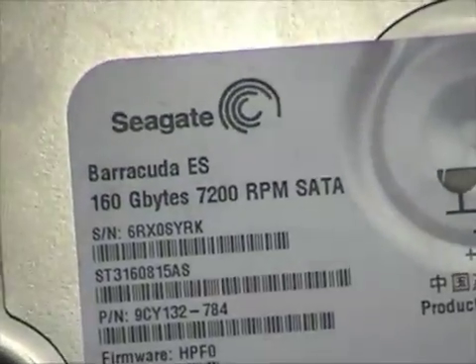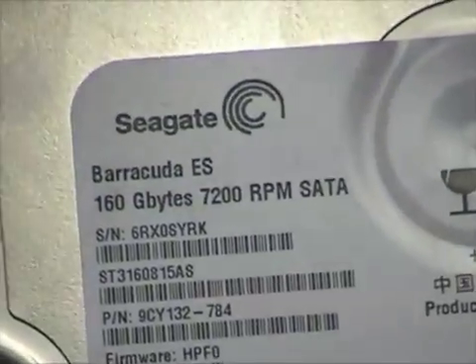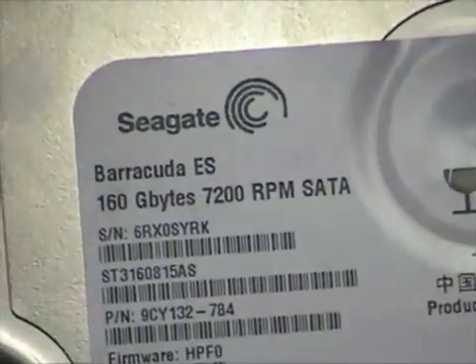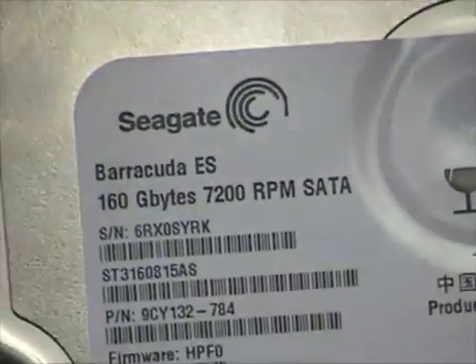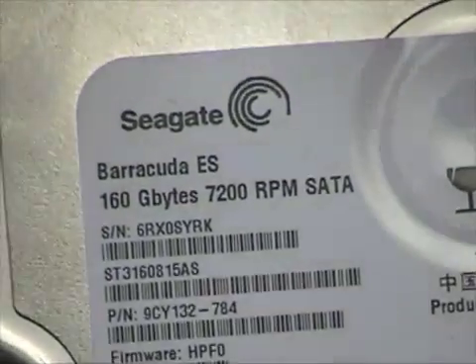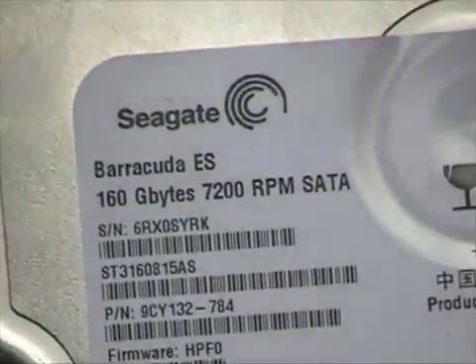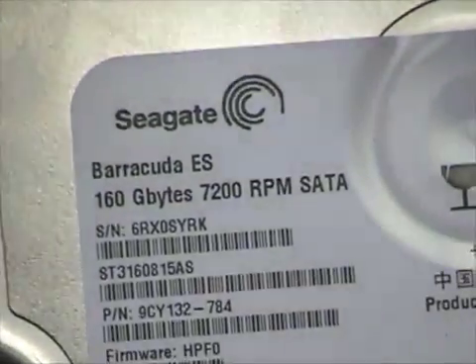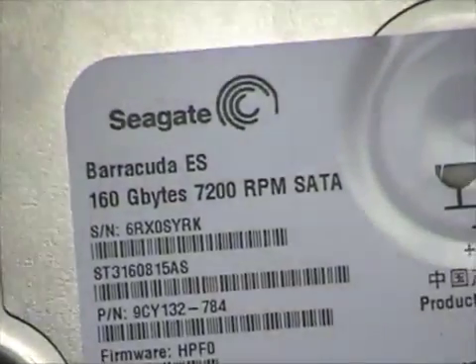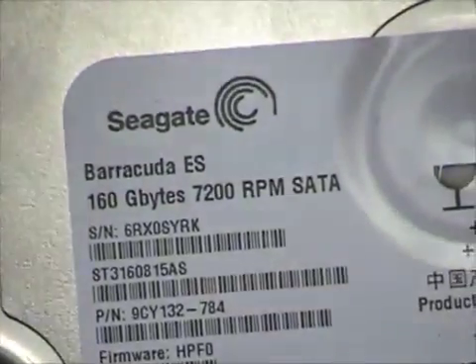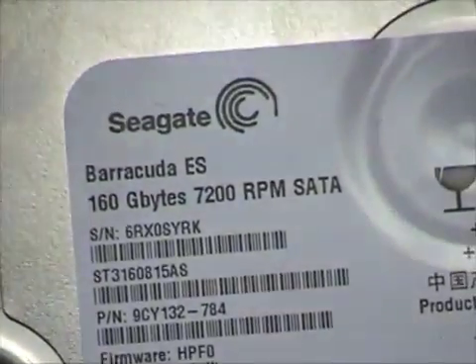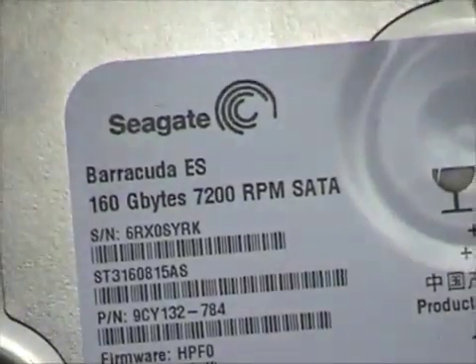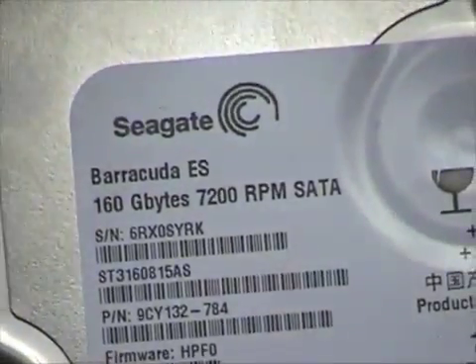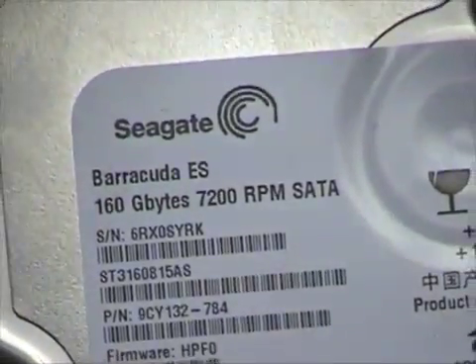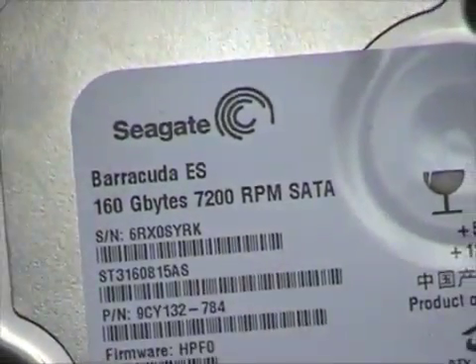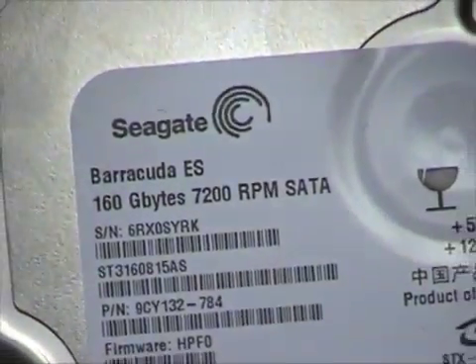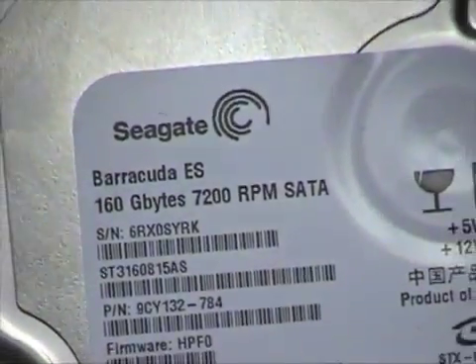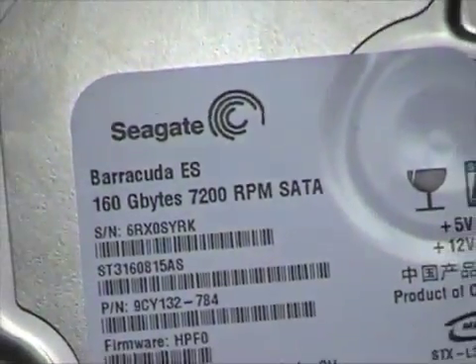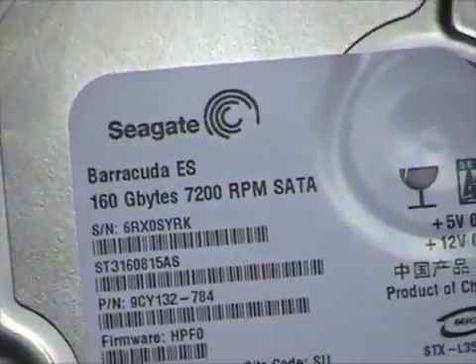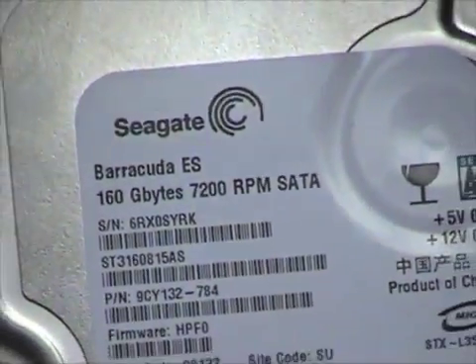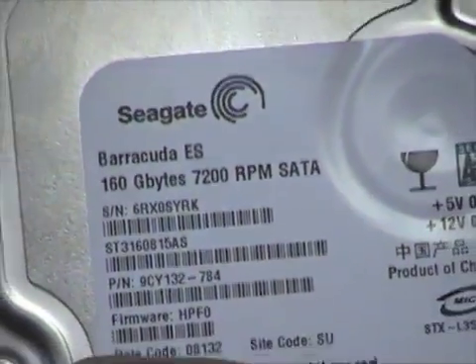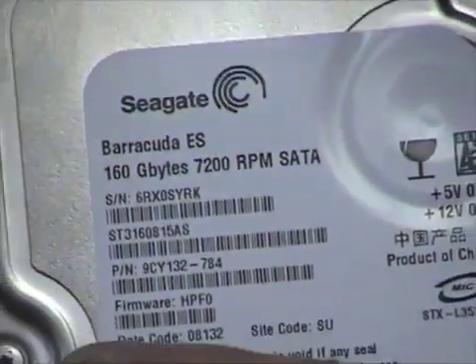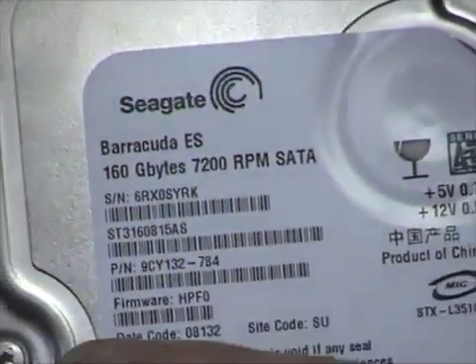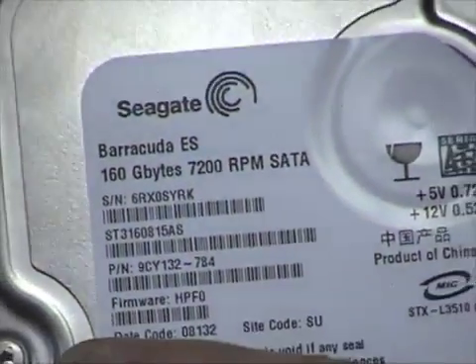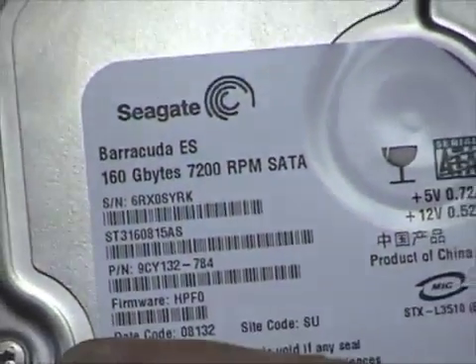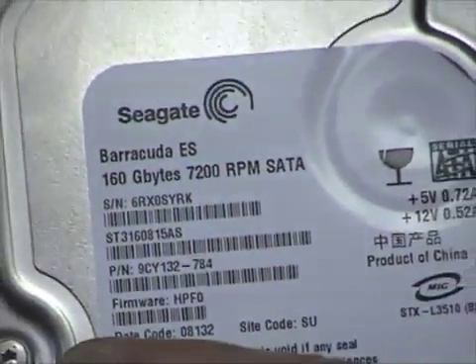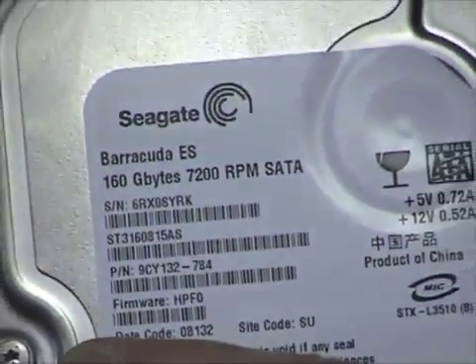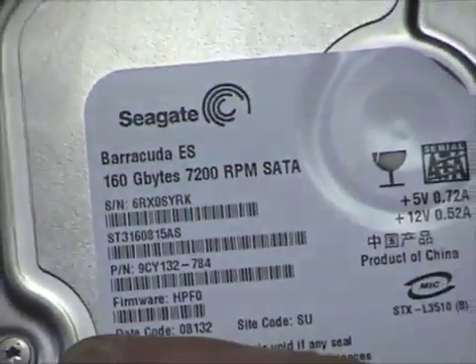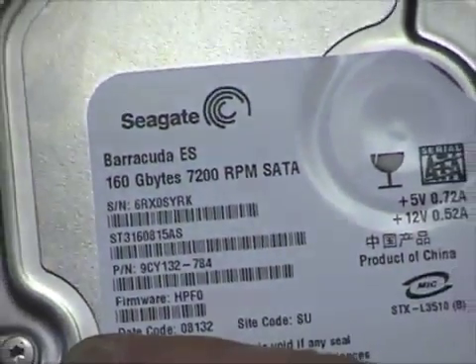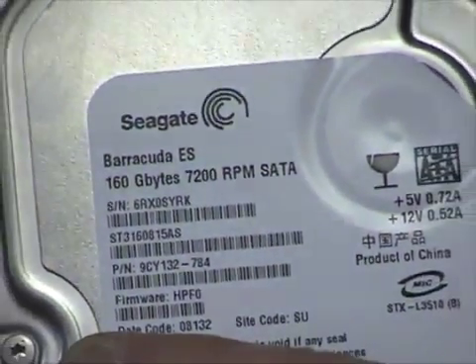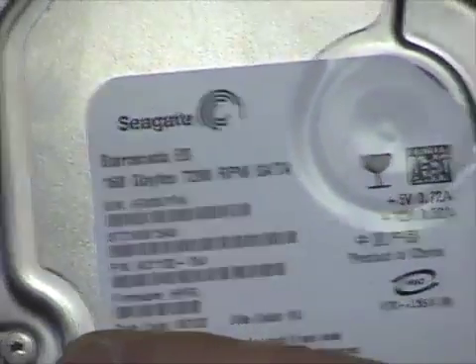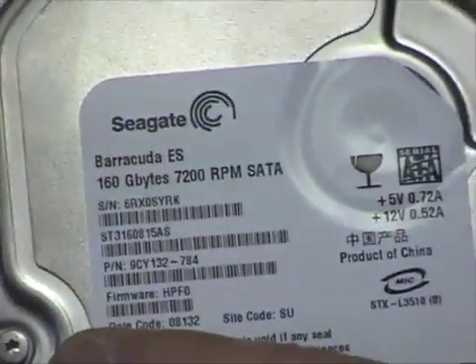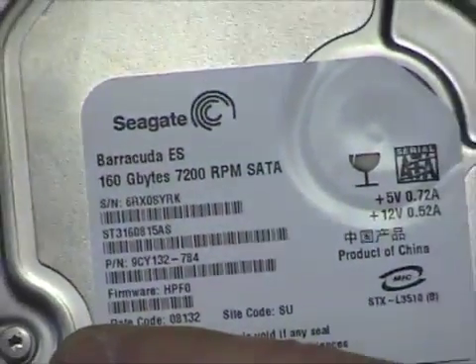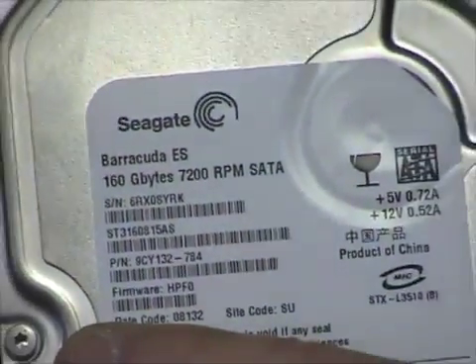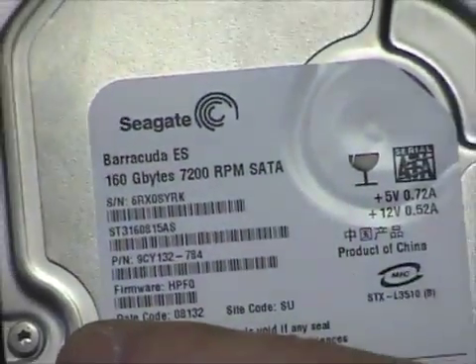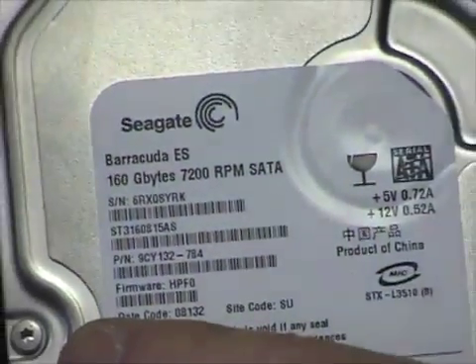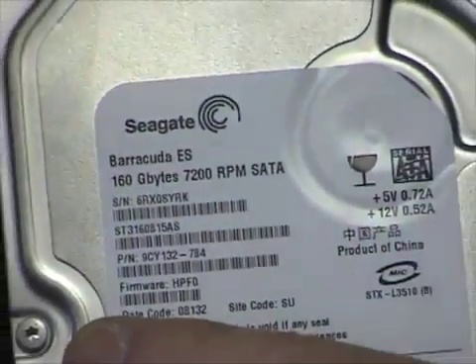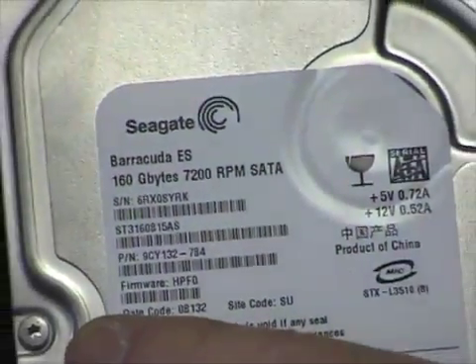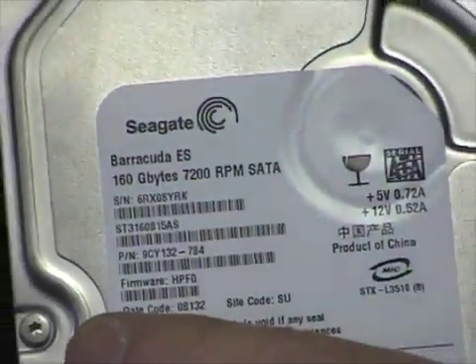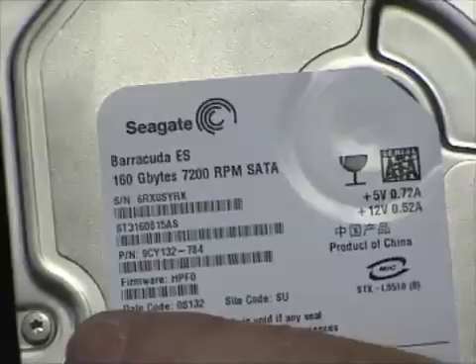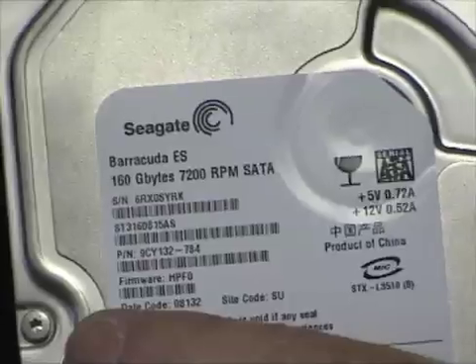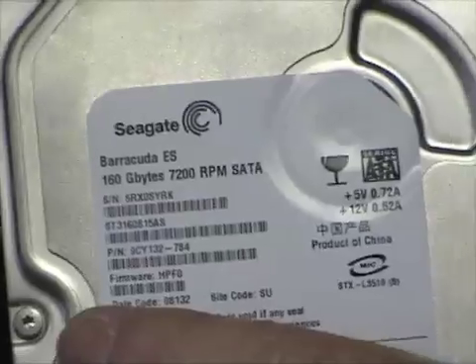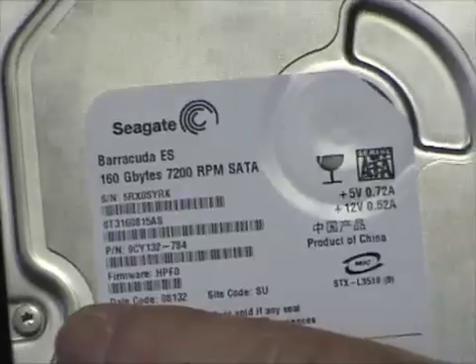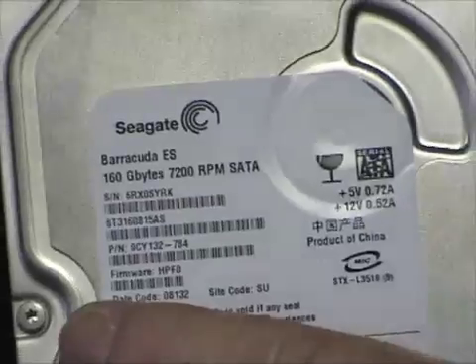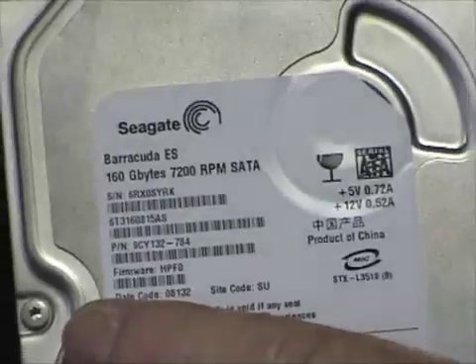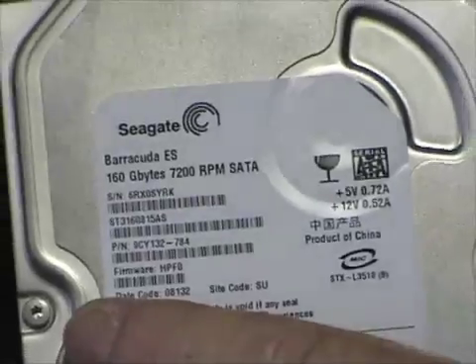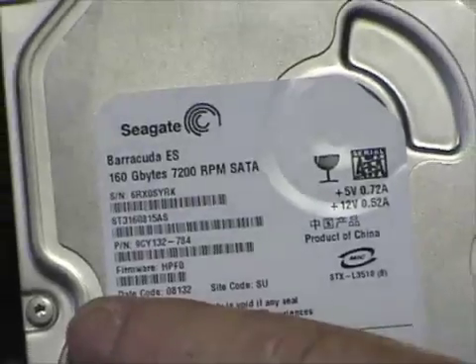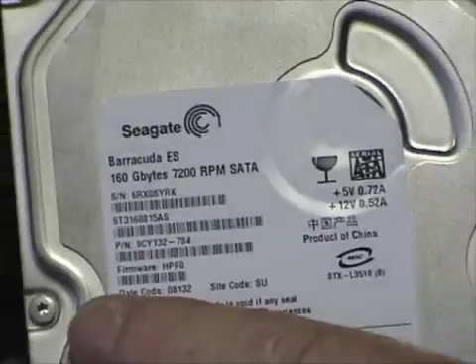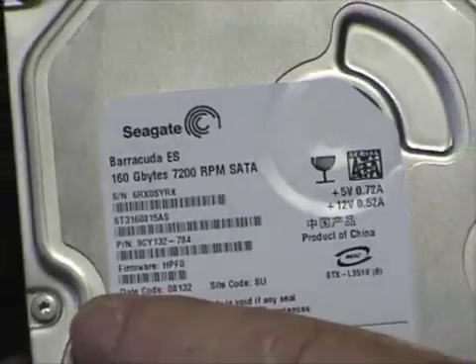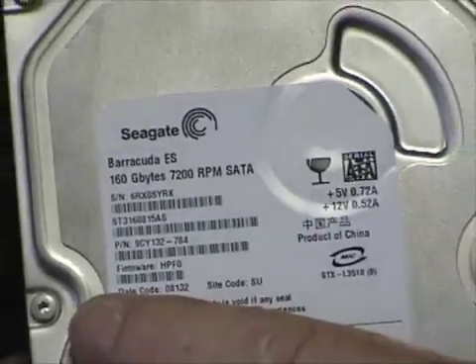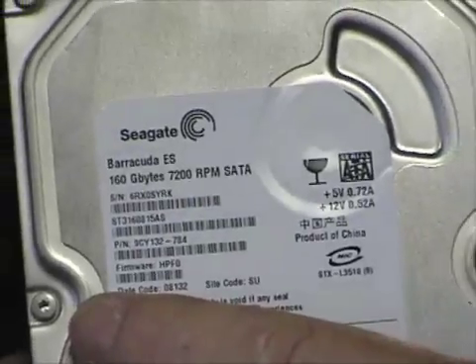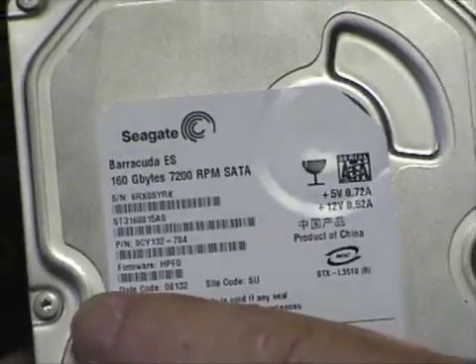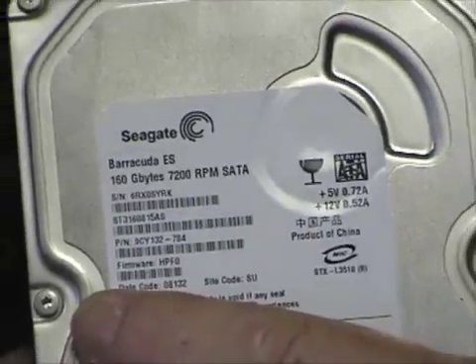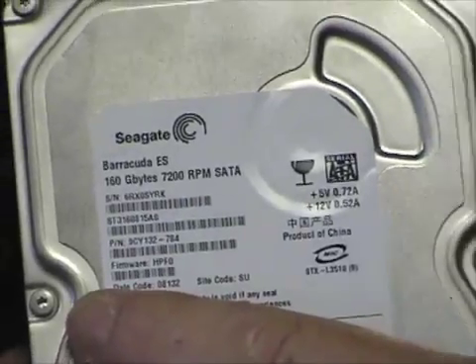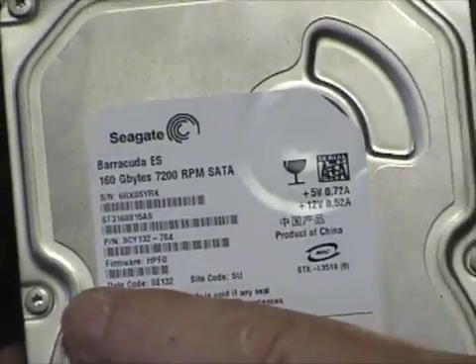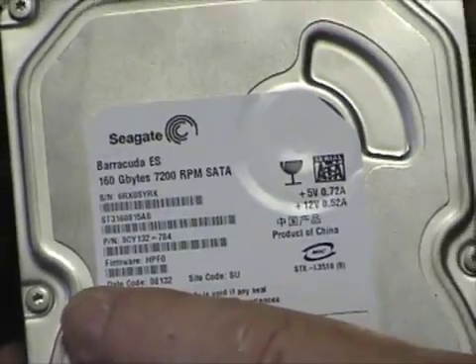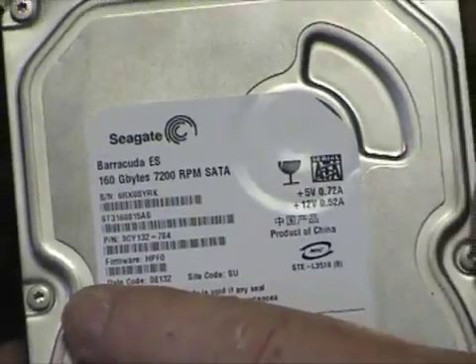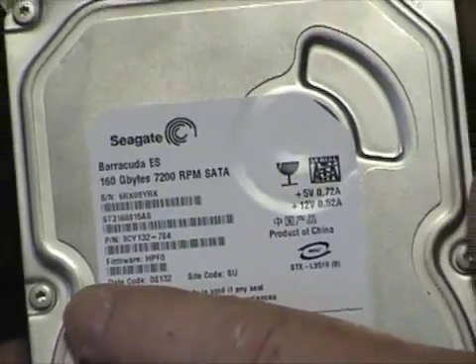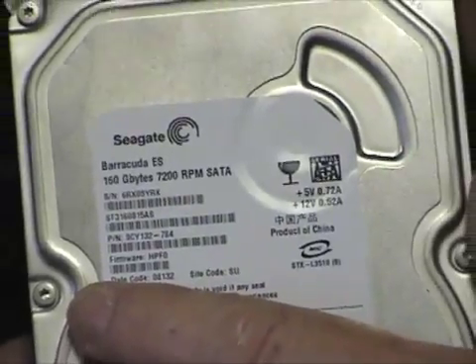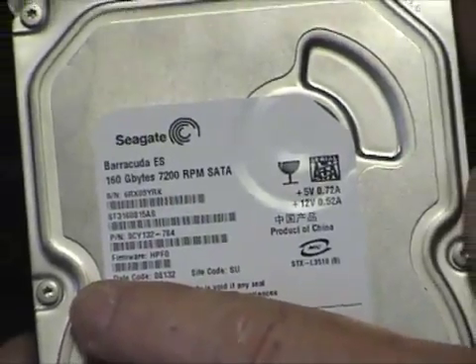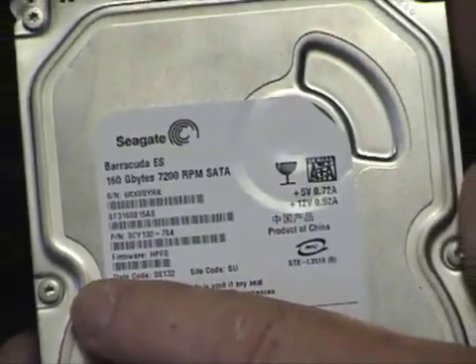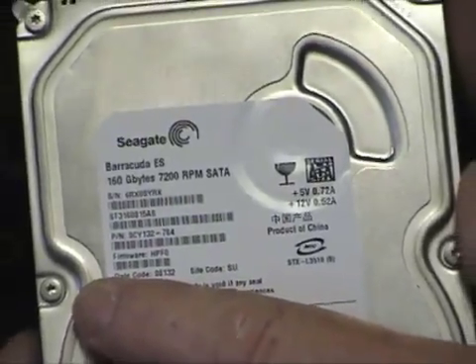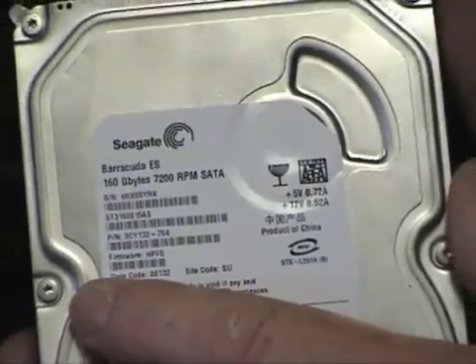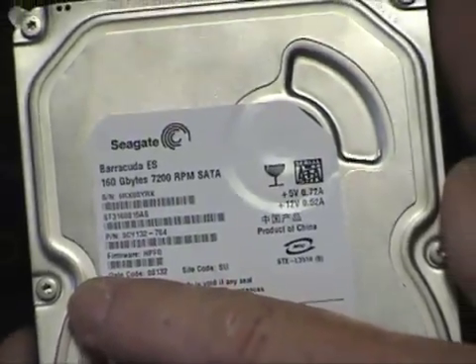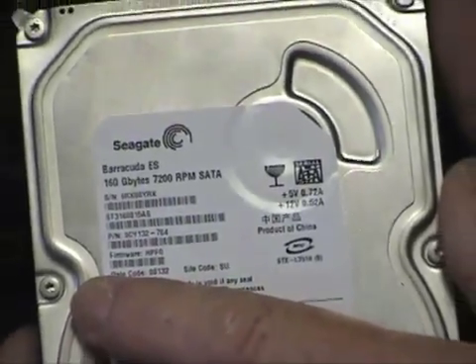Most desktops will have a 7200 RPM drive. You can get 10,000 RPM drives but they cost way more and they're not really worth it.